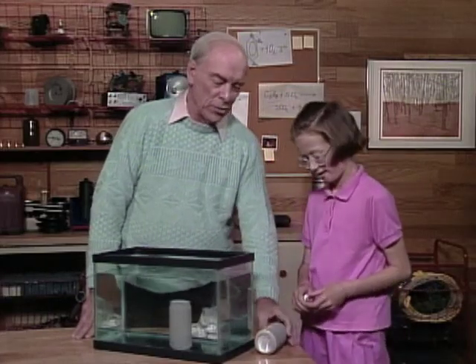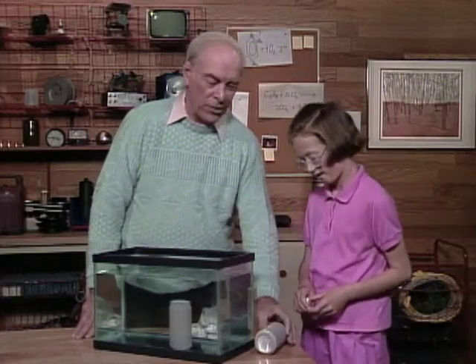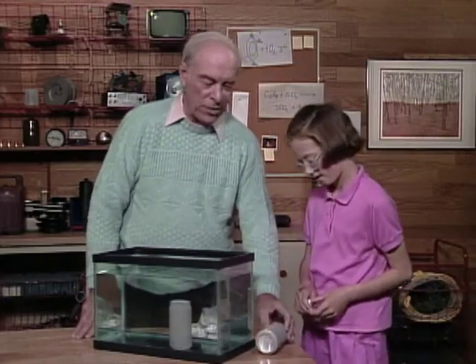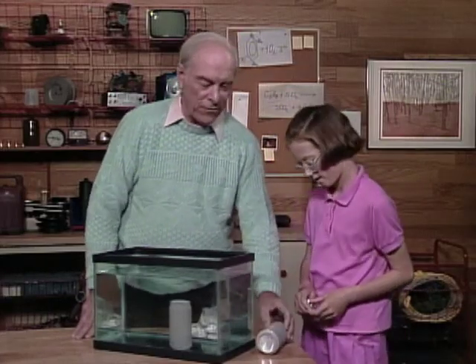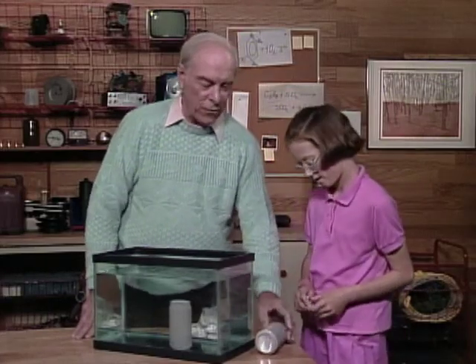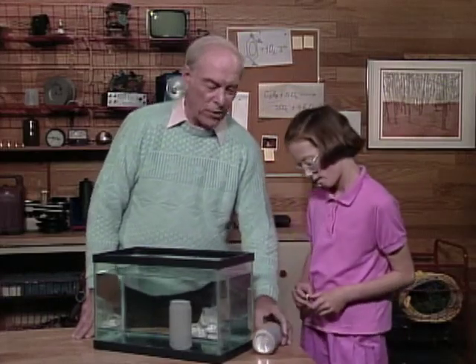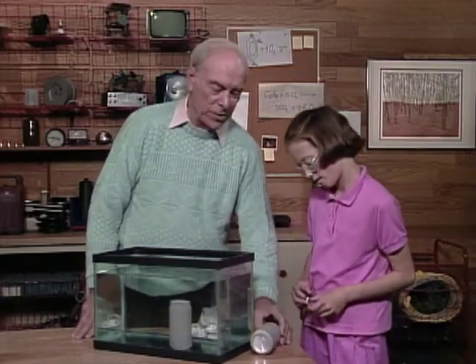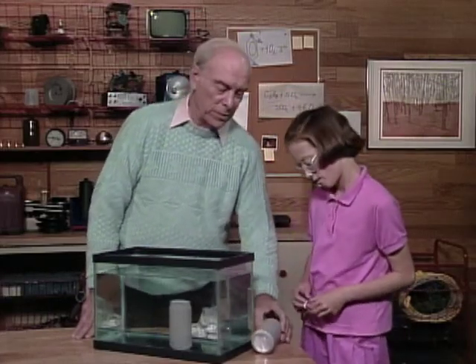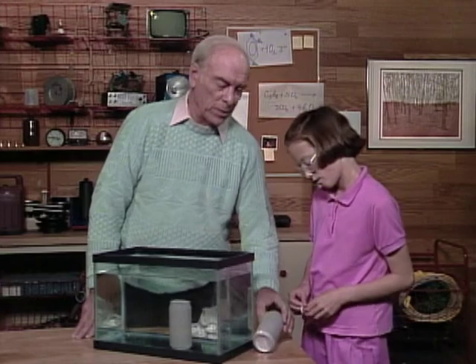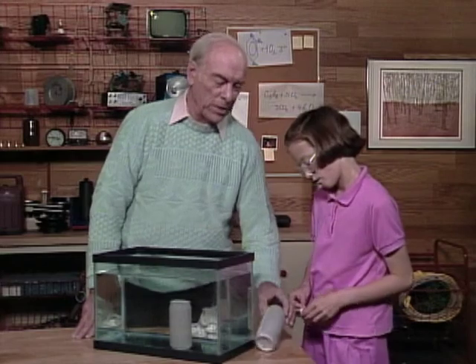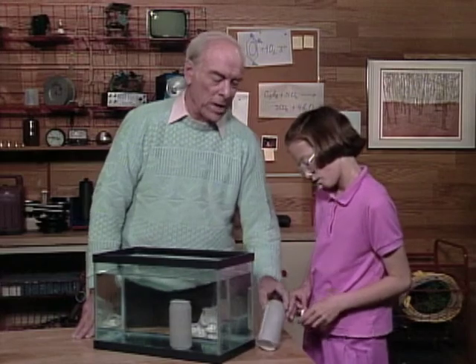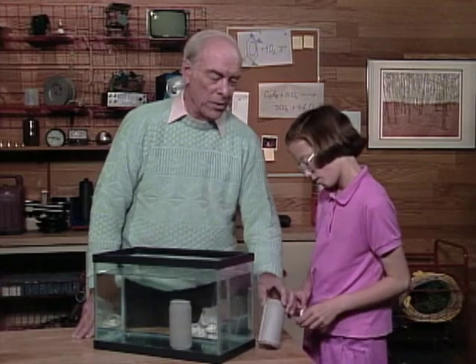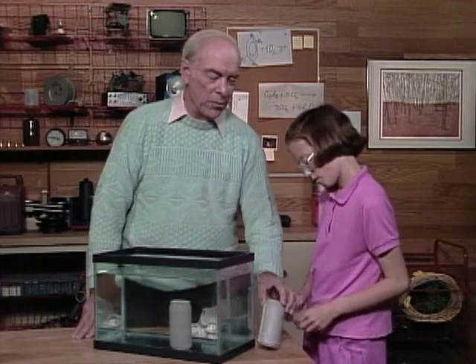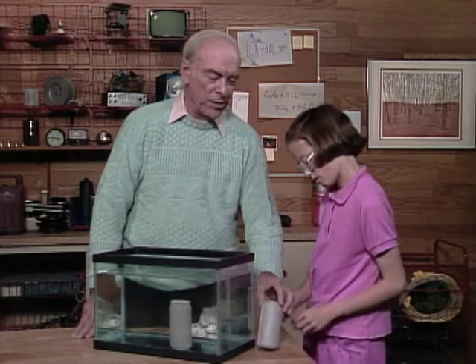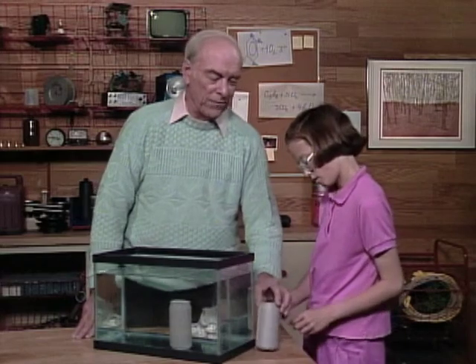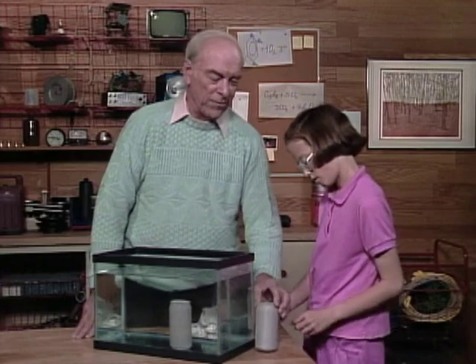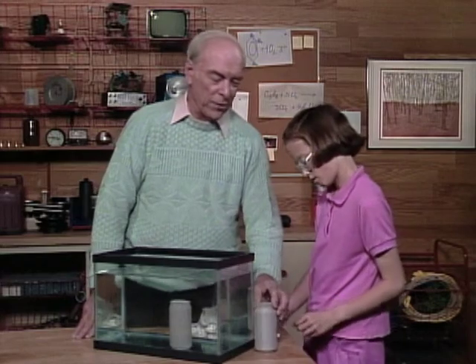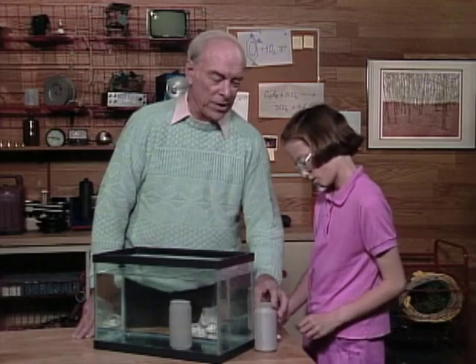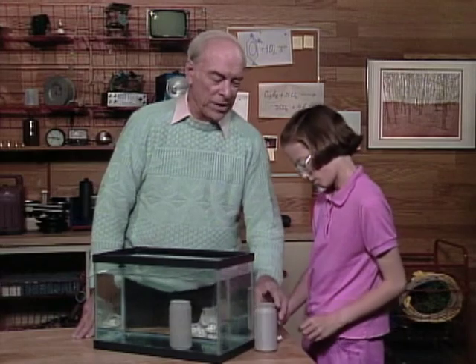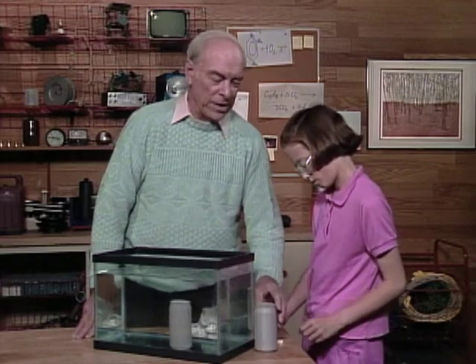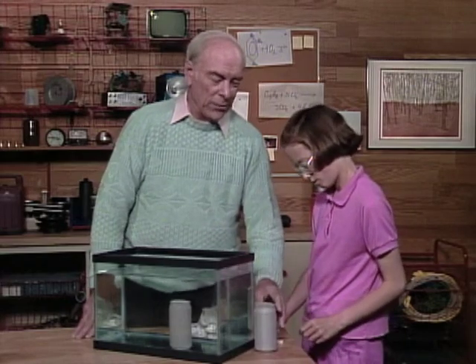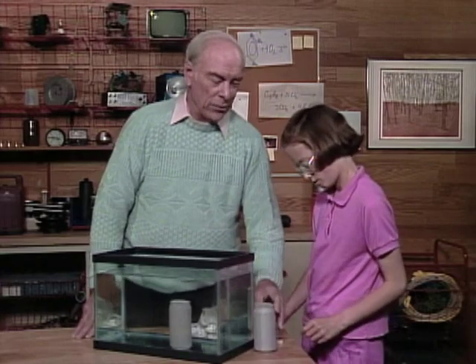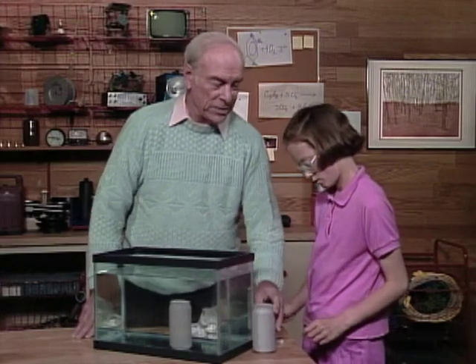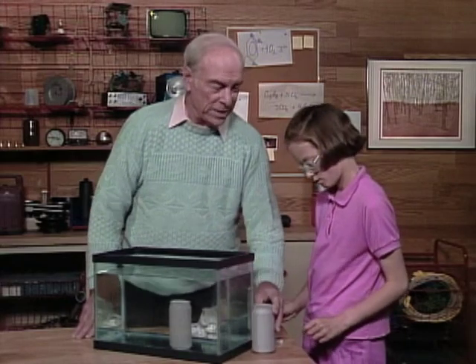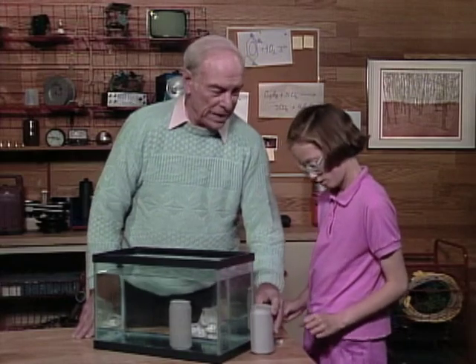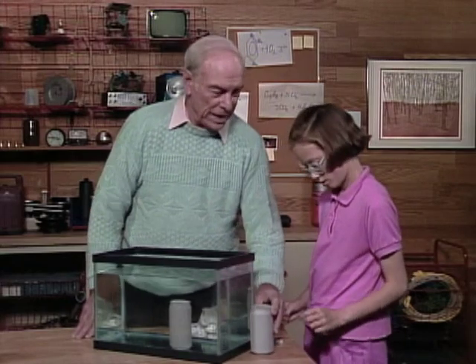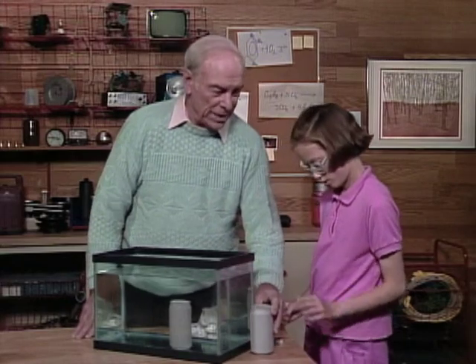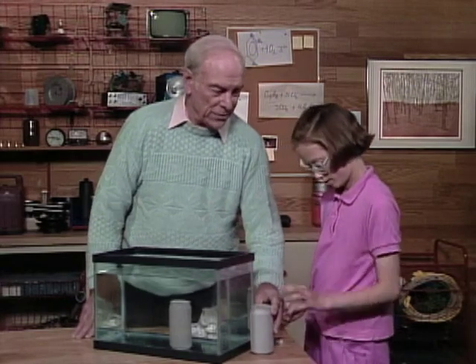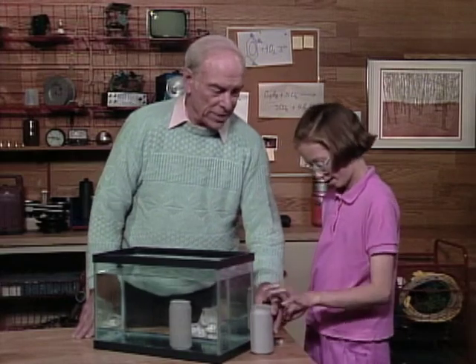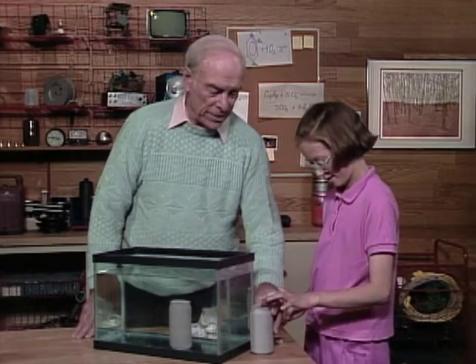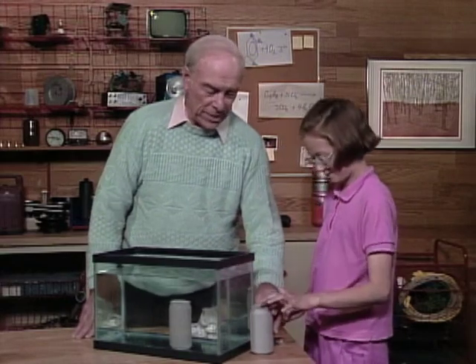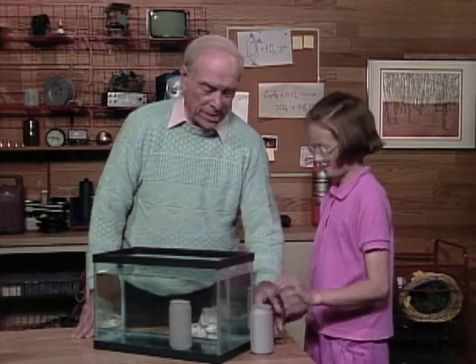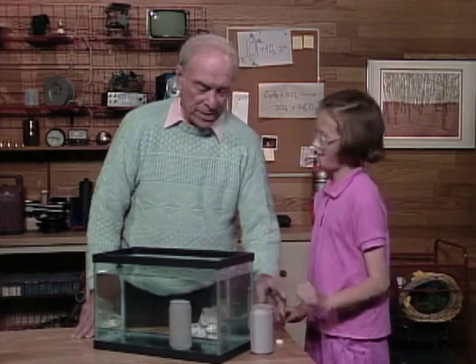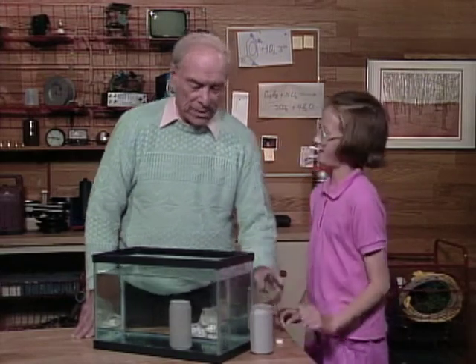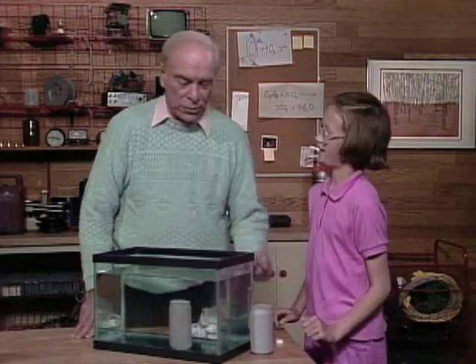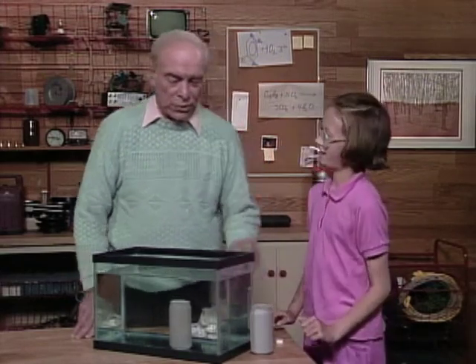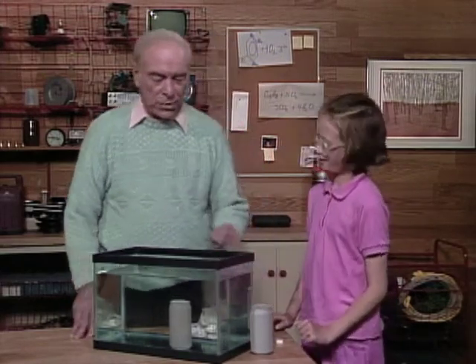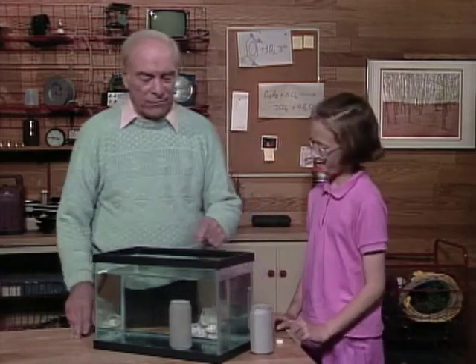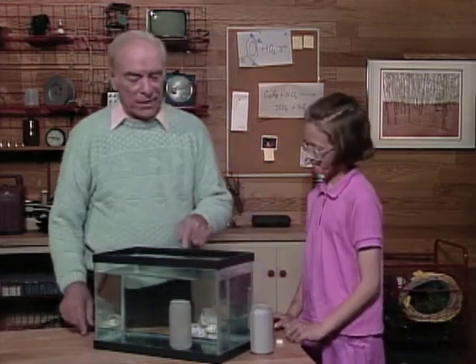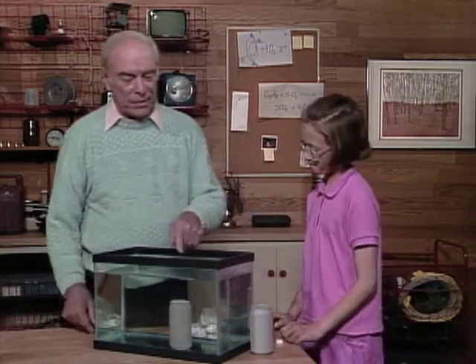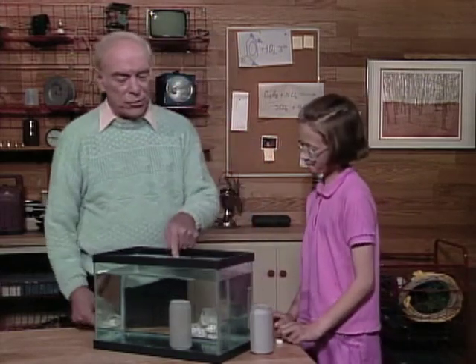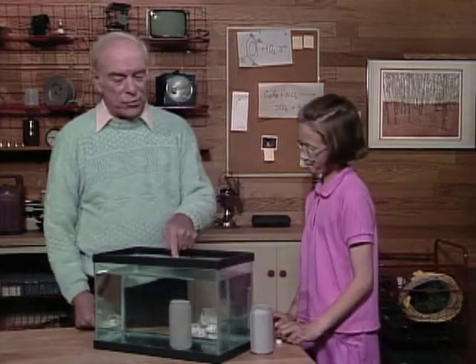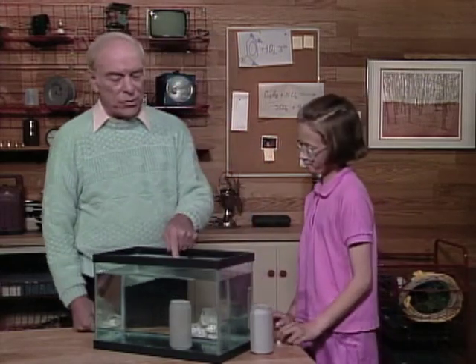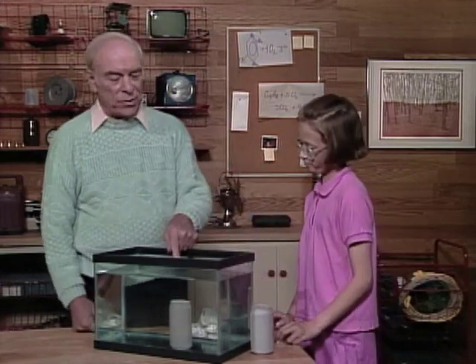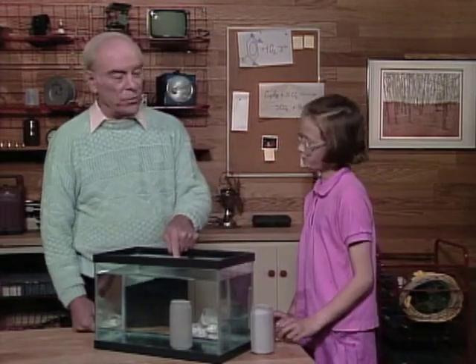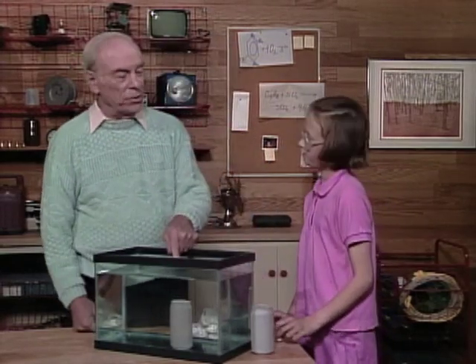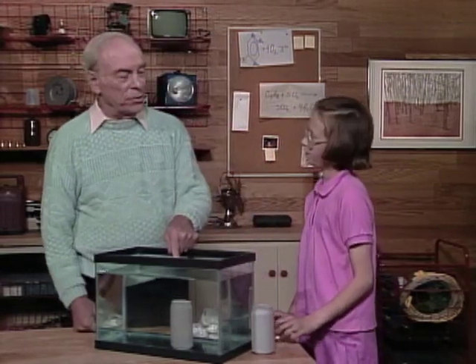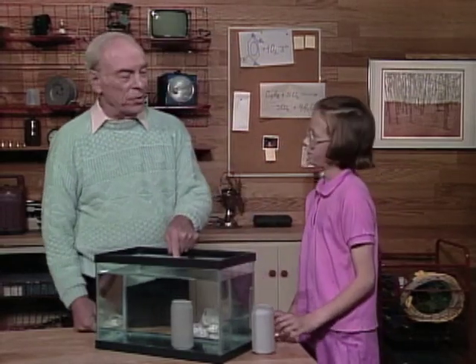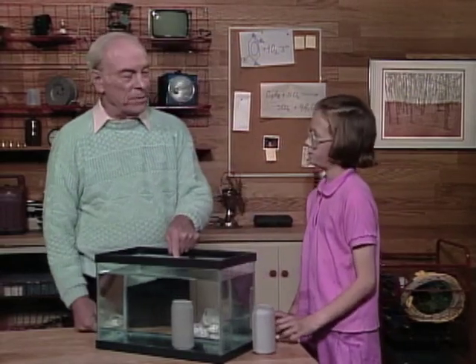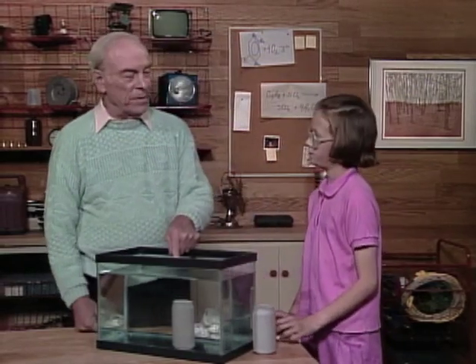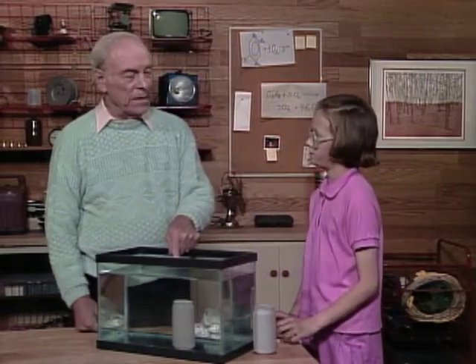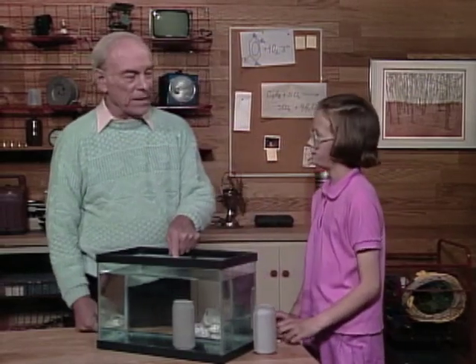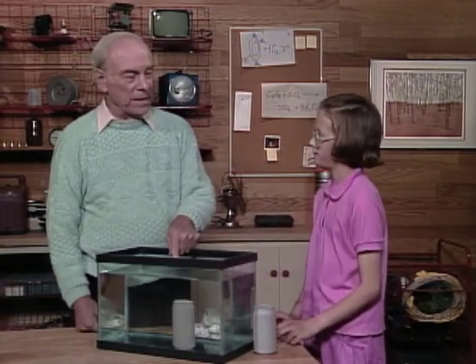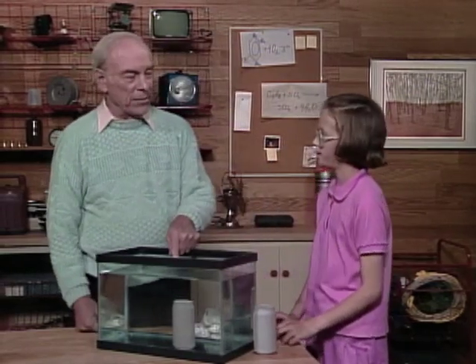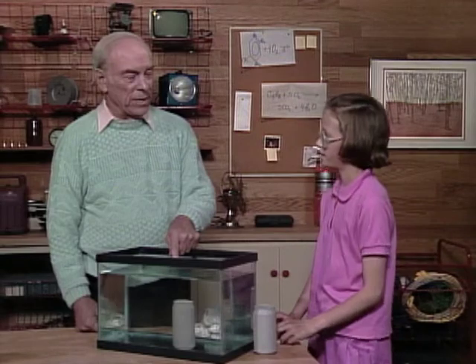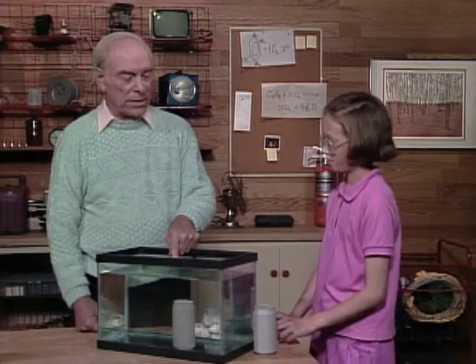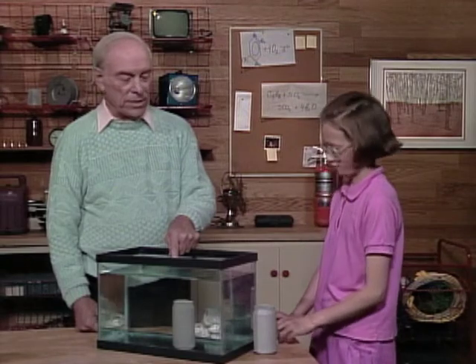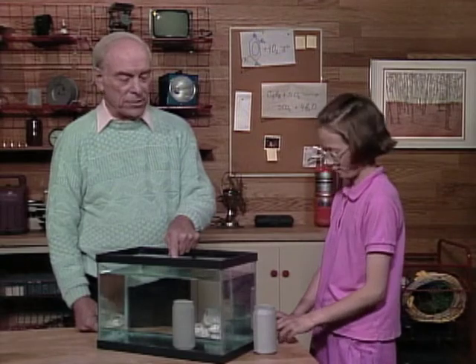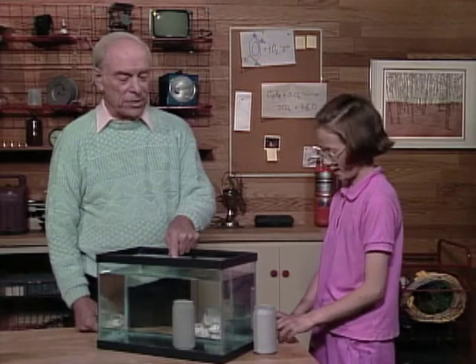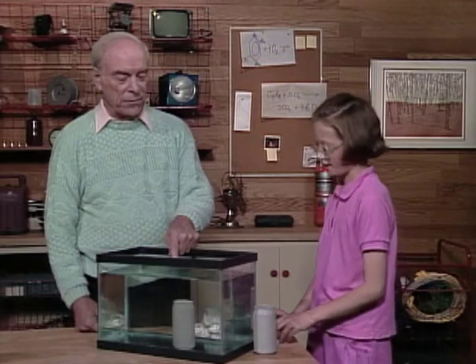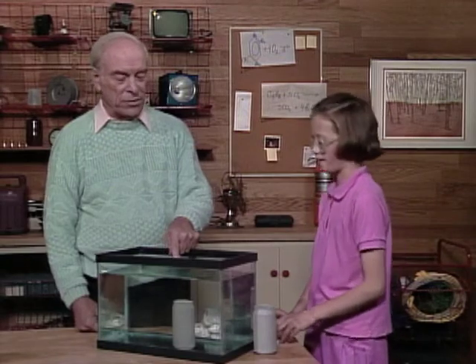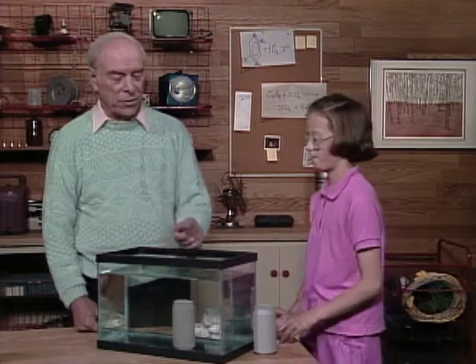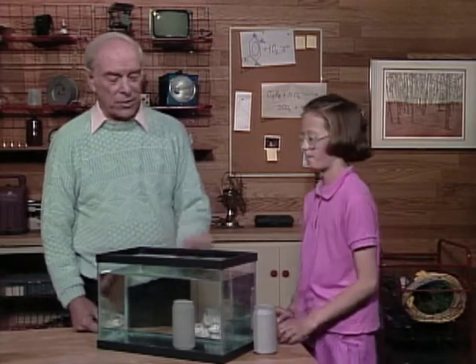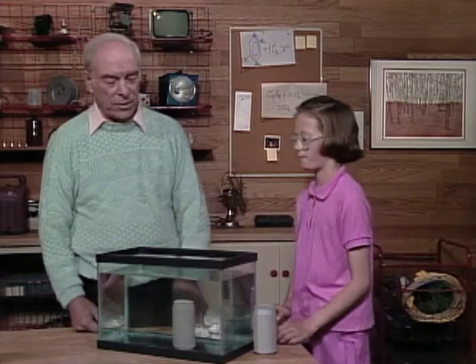So therefore this one, the one that floated, was the diet drink, right? Diet drink. So if that's true, this one should be the non-diet — should have sugar in it. Right.